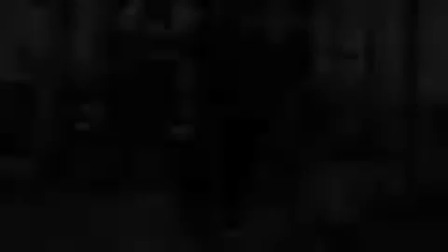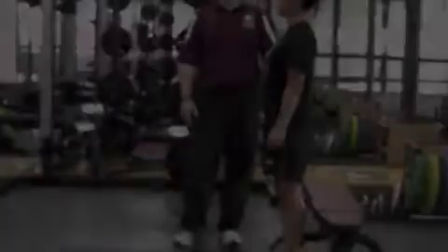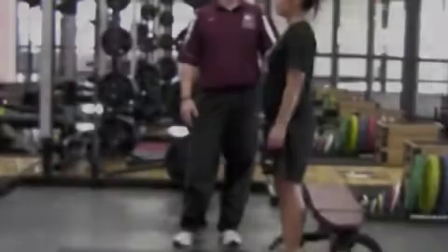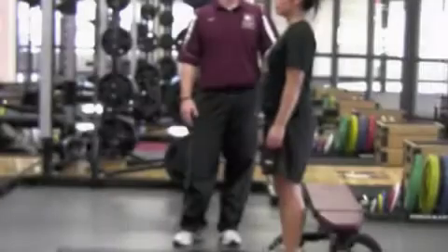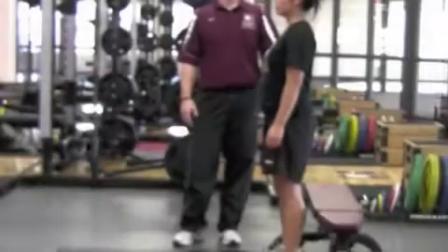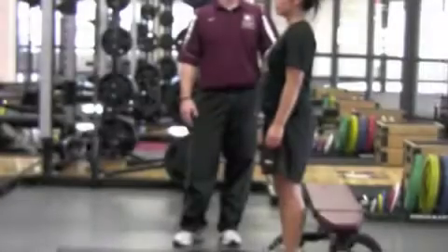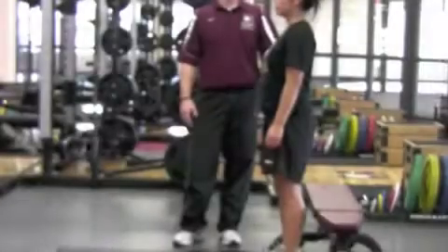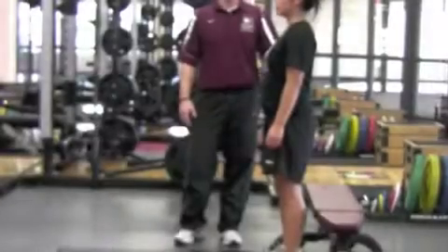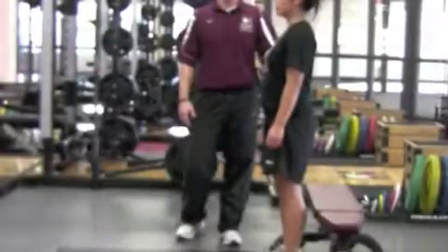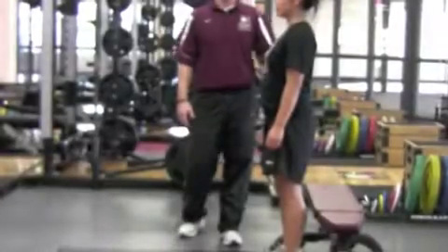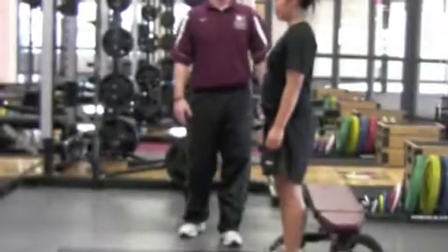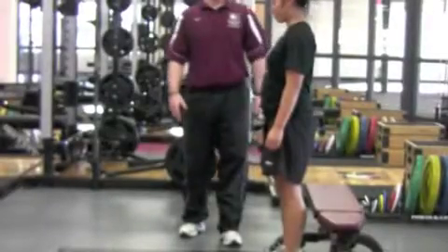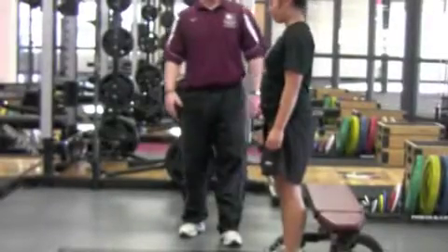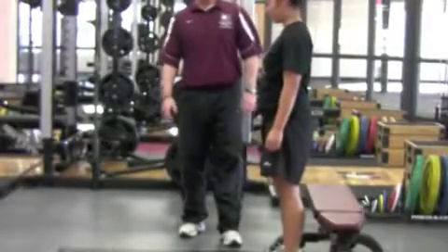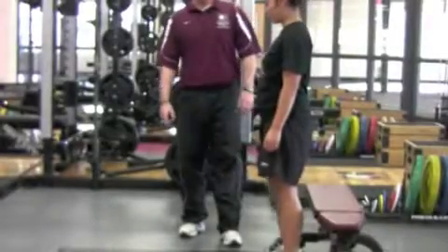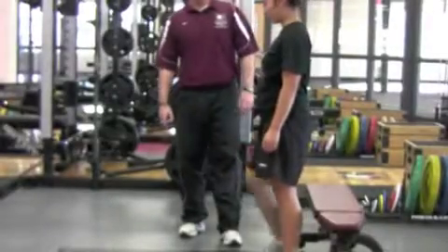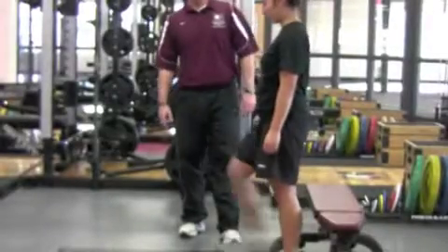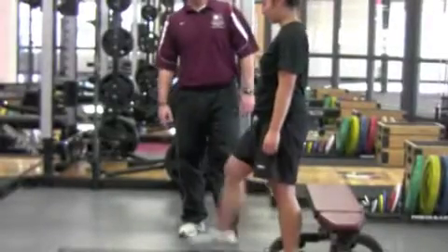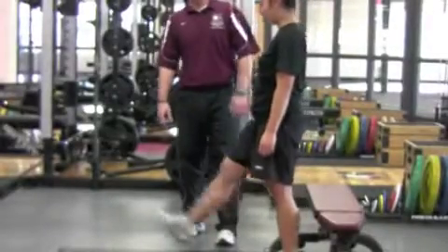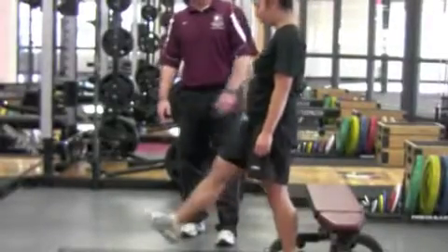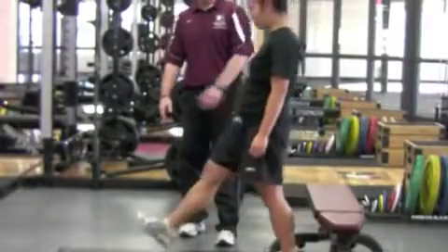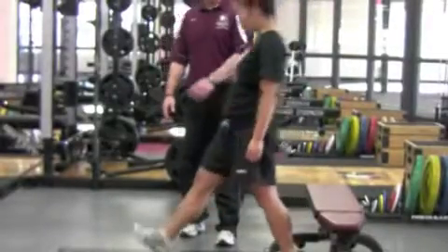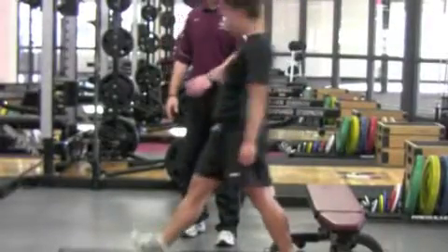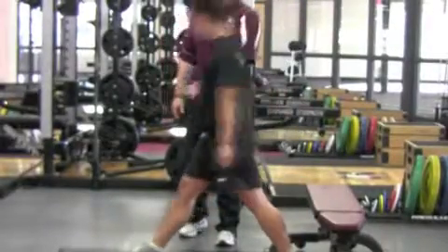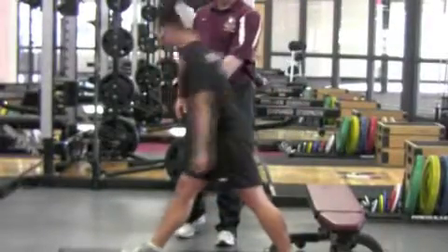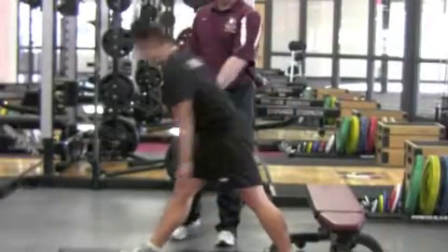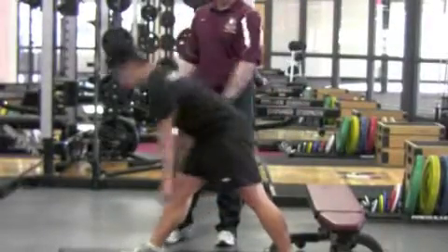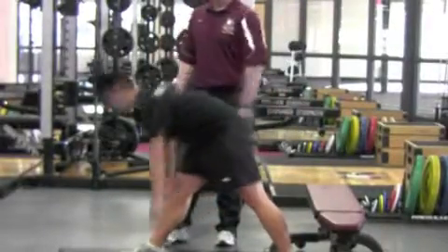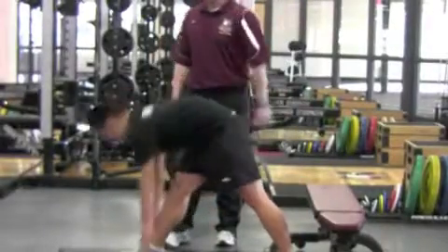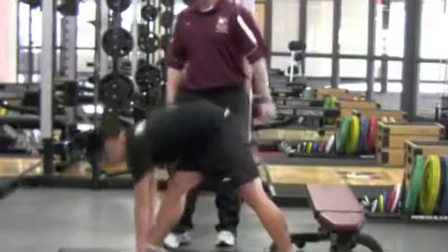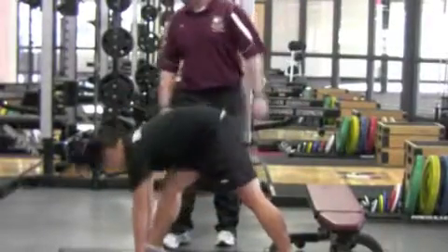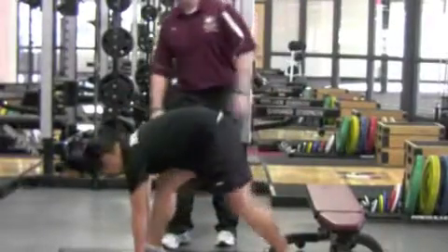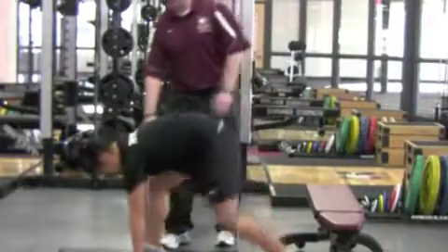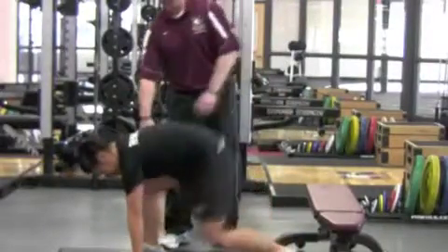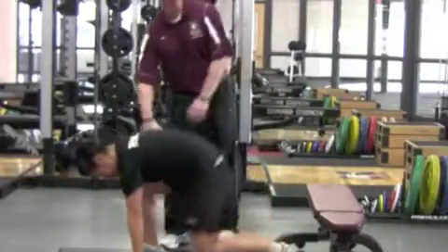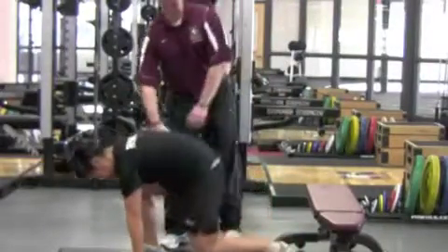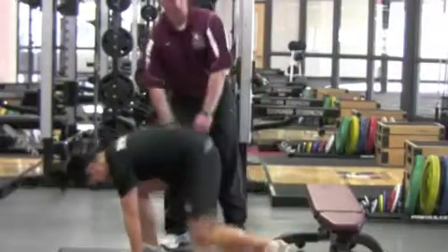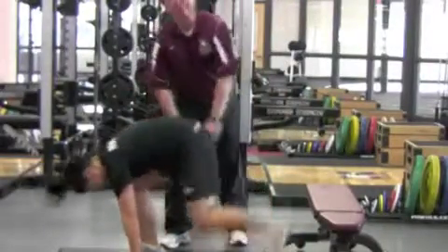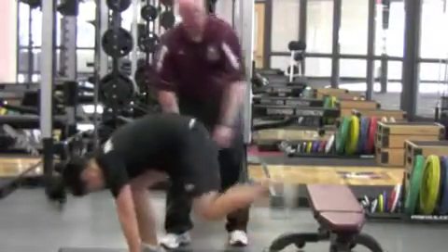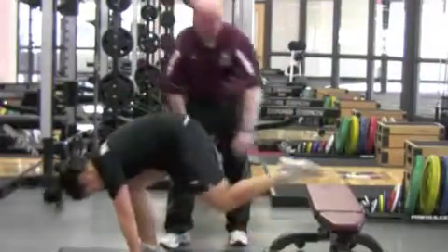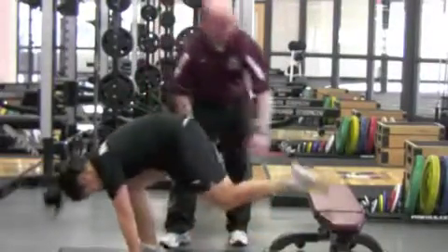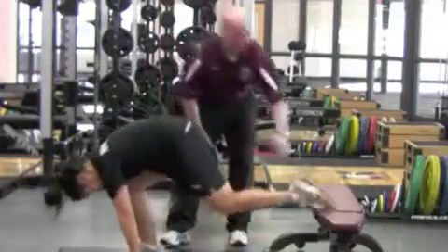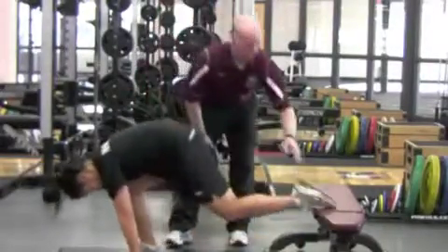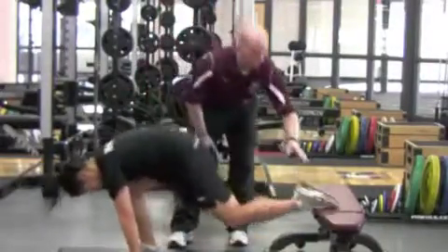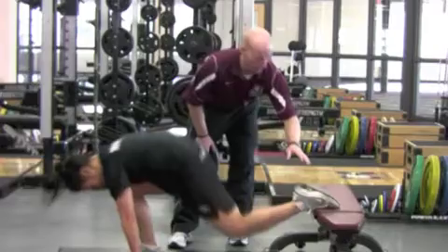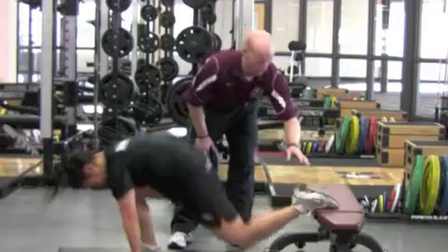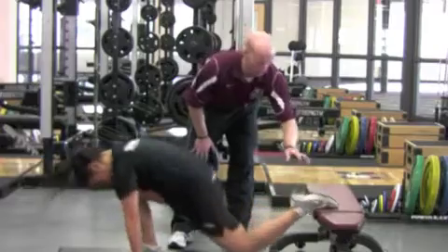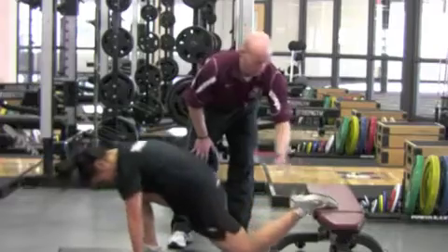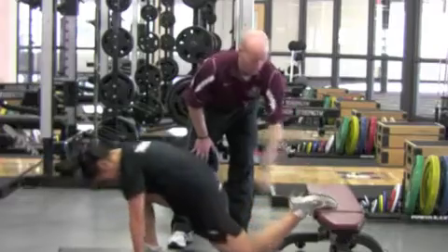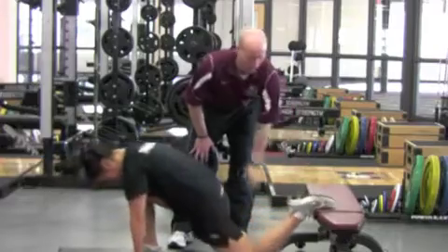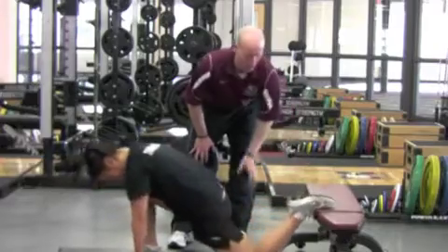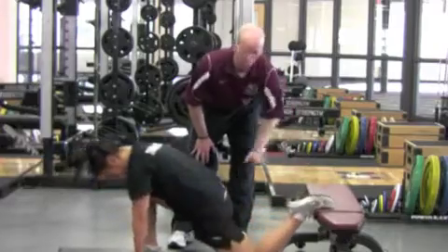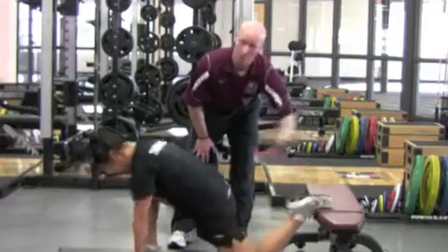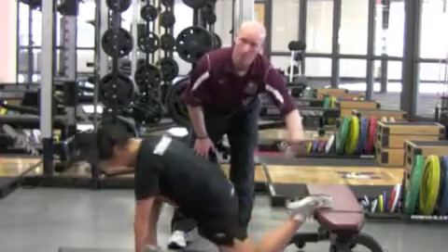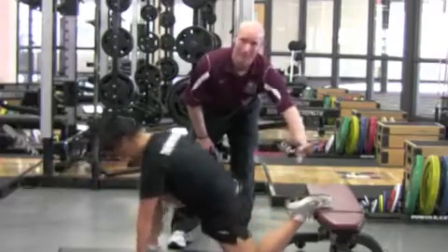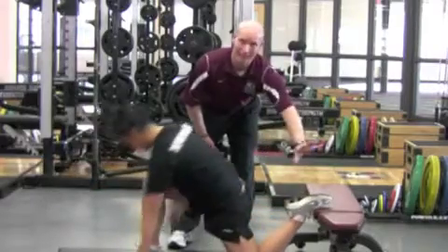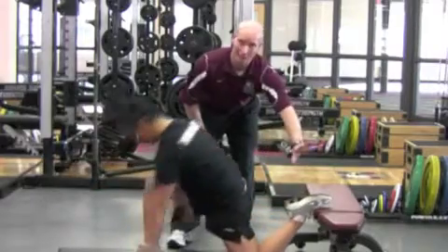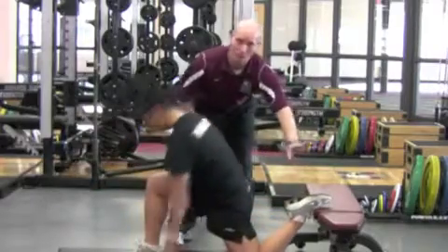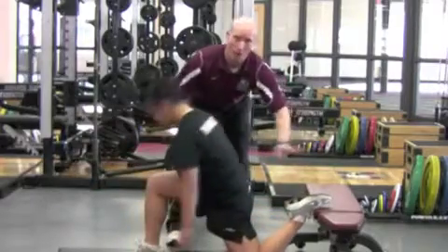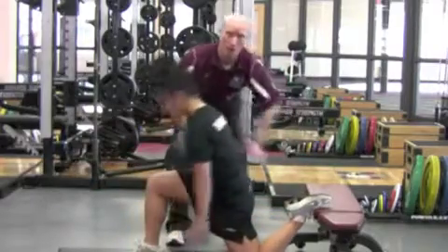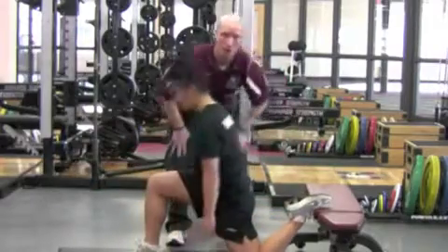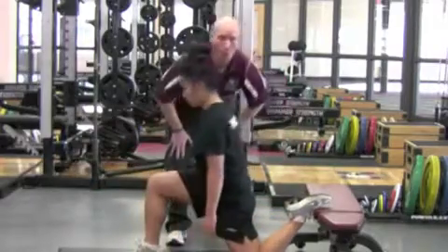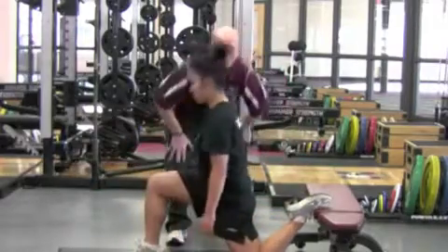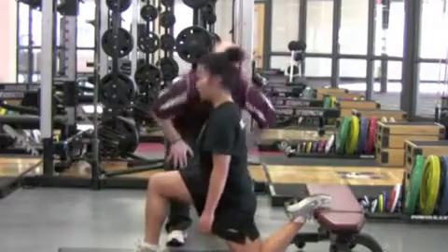Rectus Femoris stretch. To begin, have the athlete place one leg in front, hands to the ground, foot up onto a bench — or it can be against a wall as well.